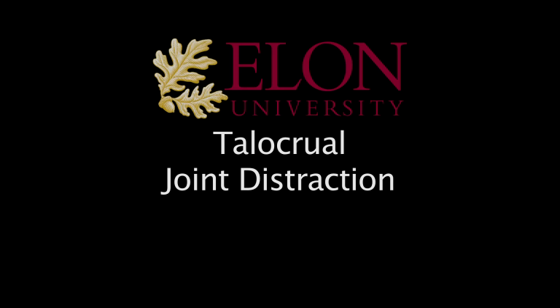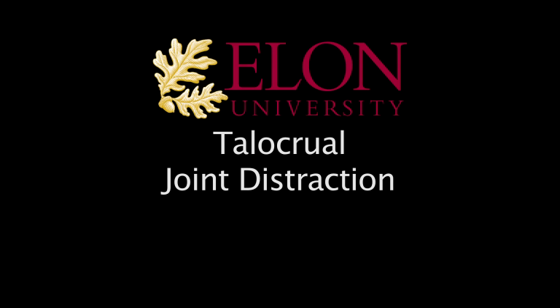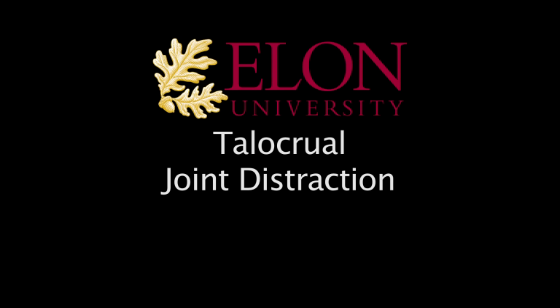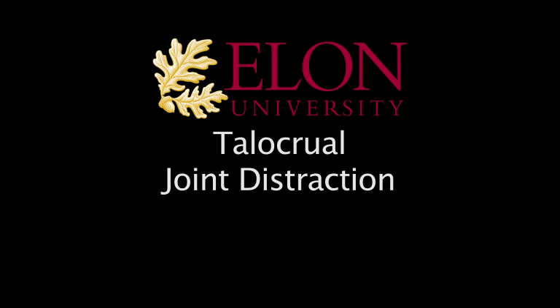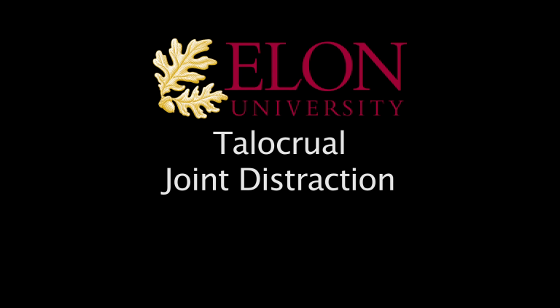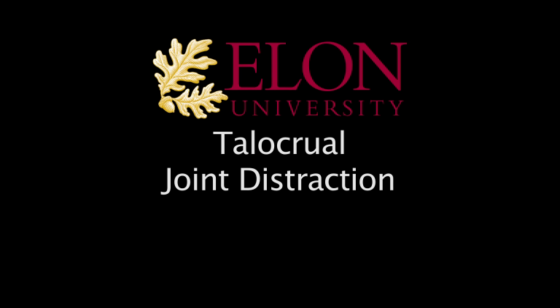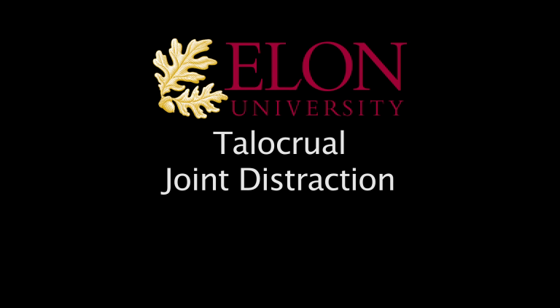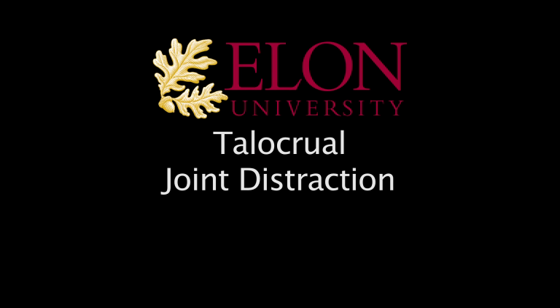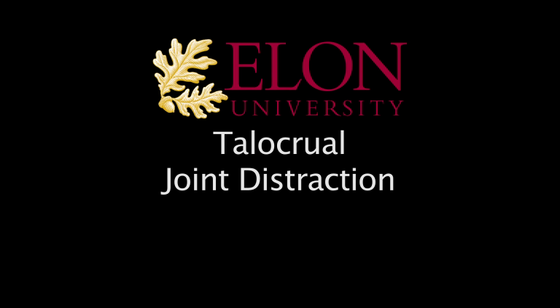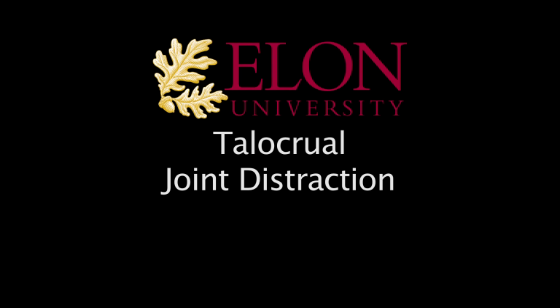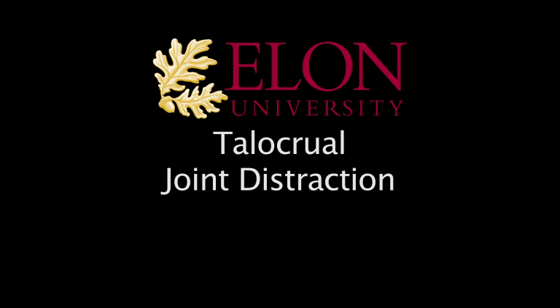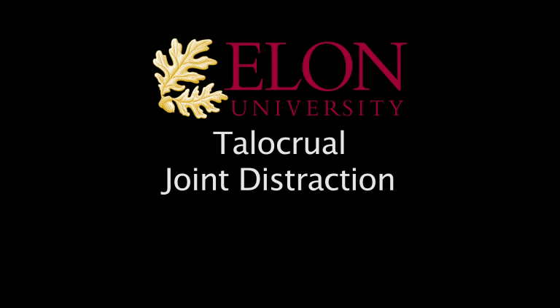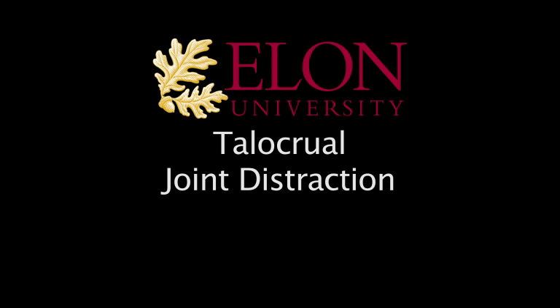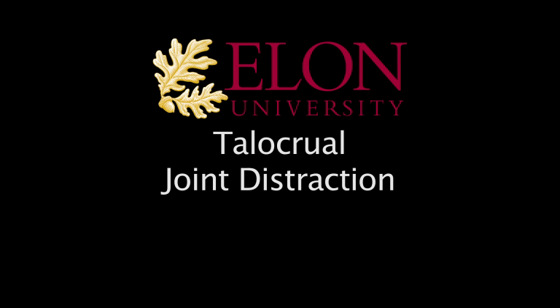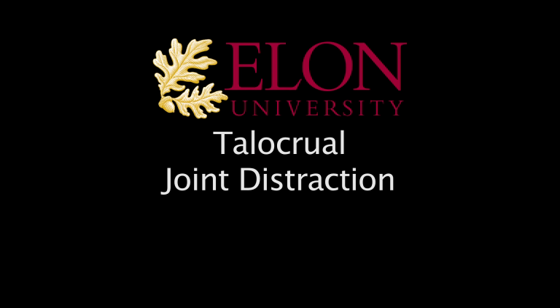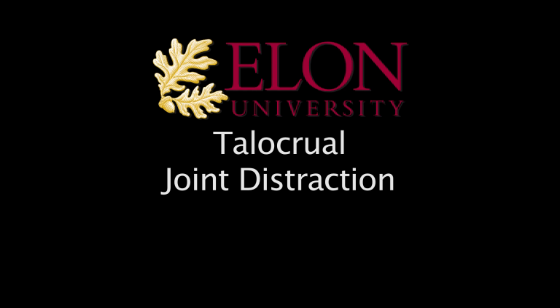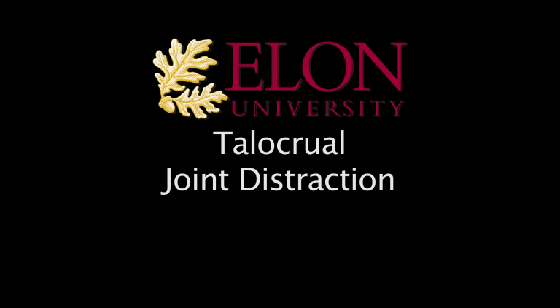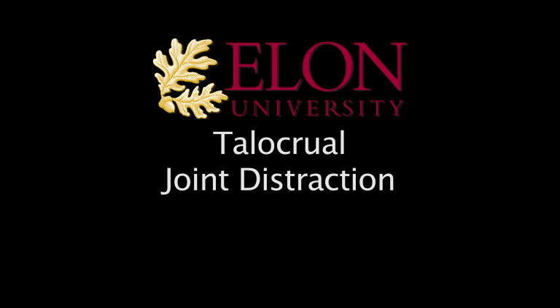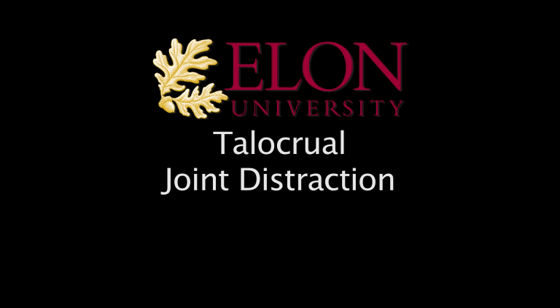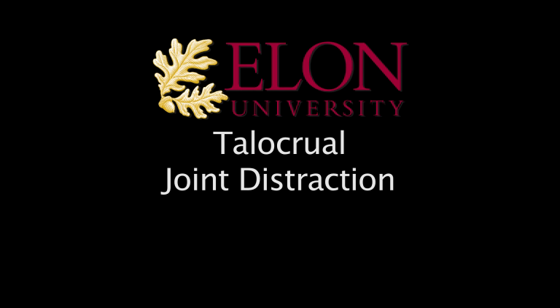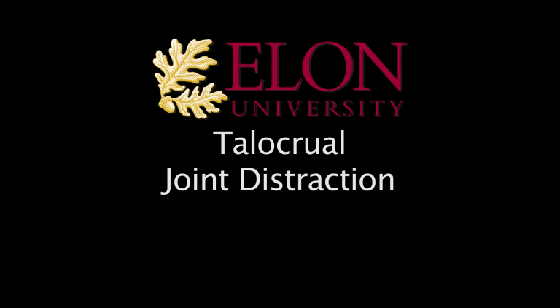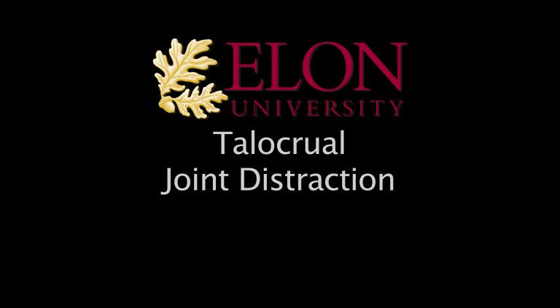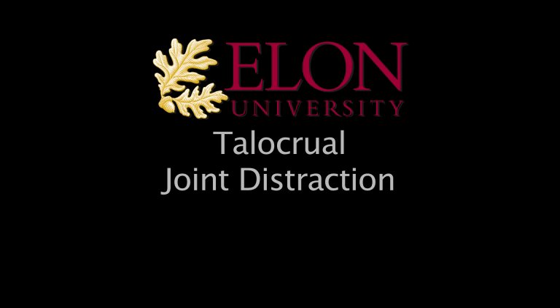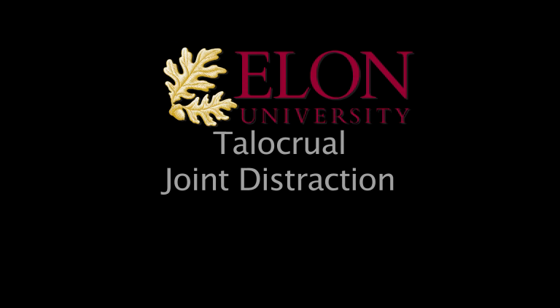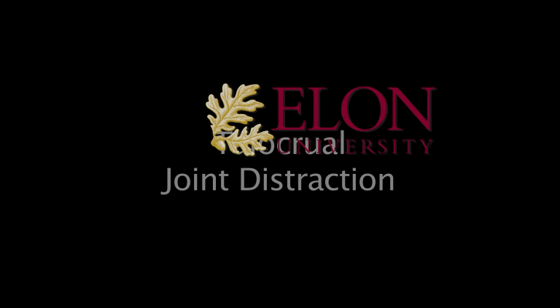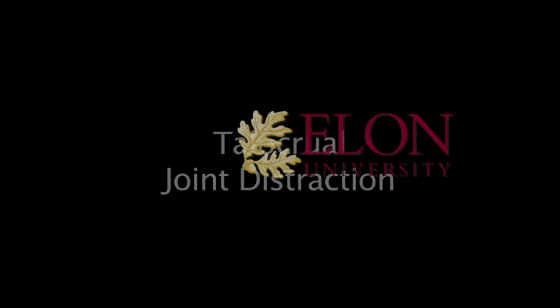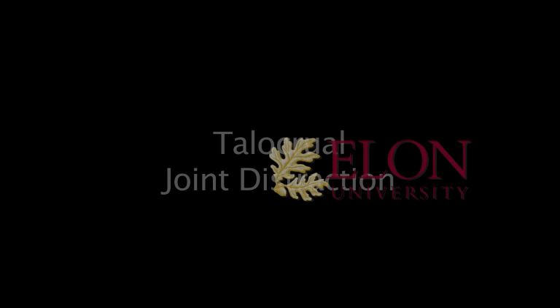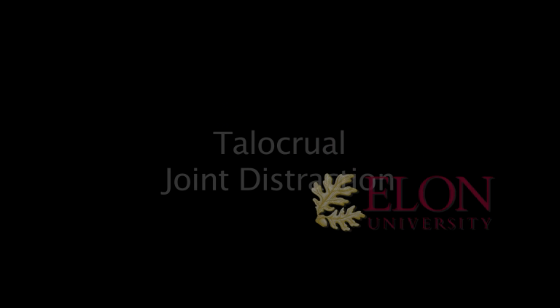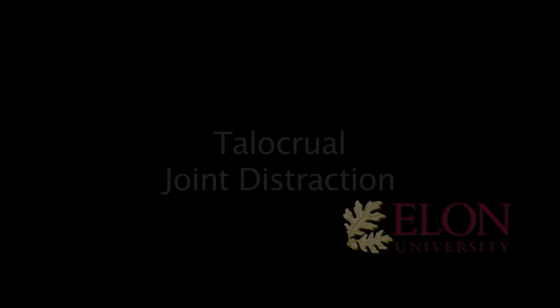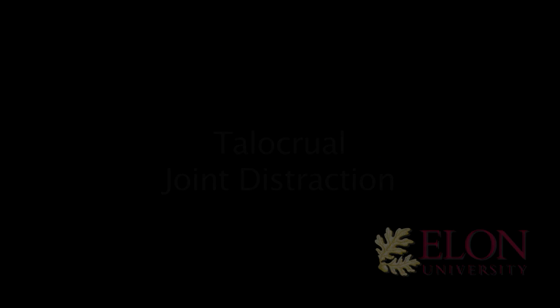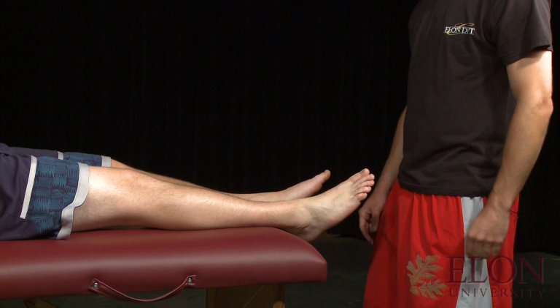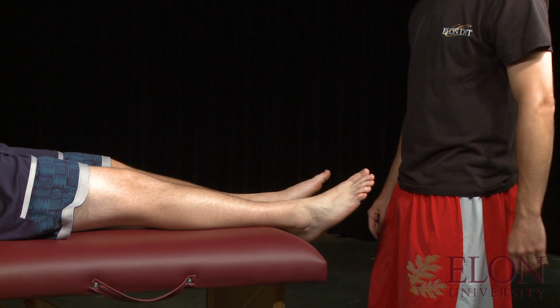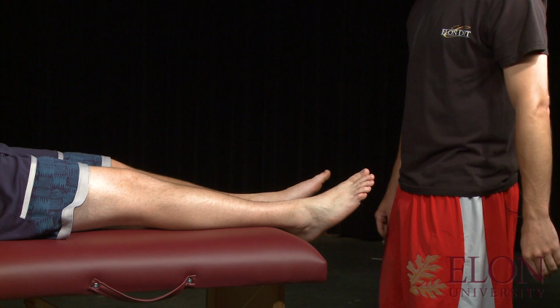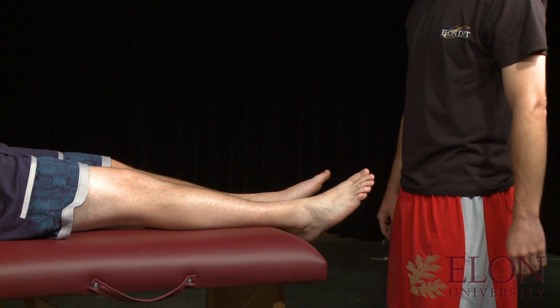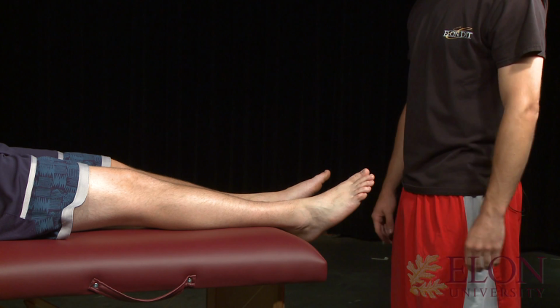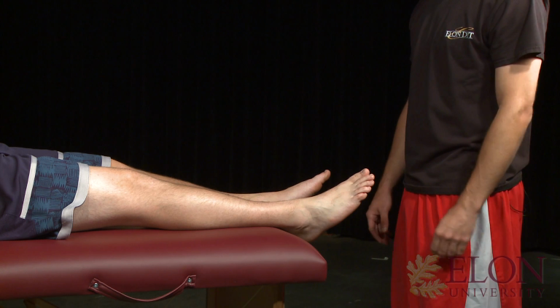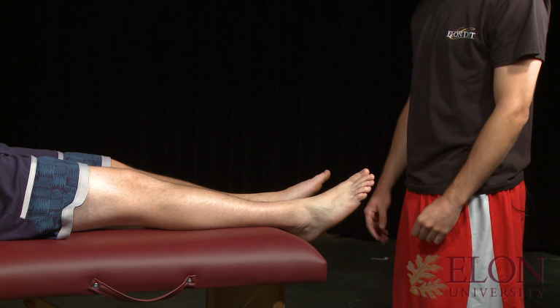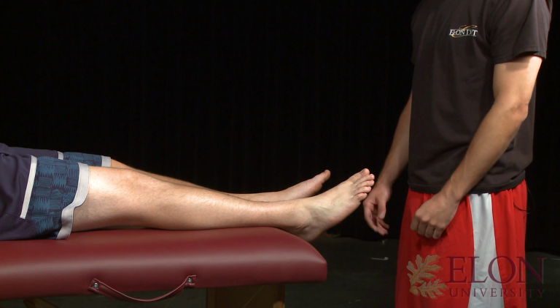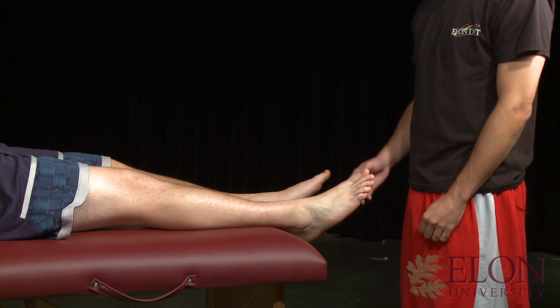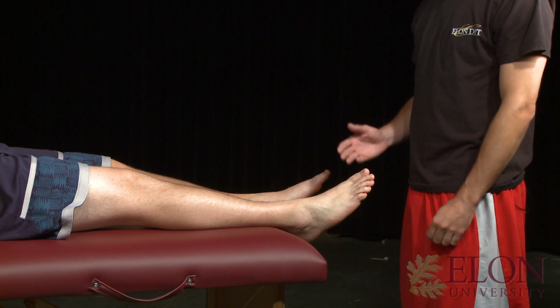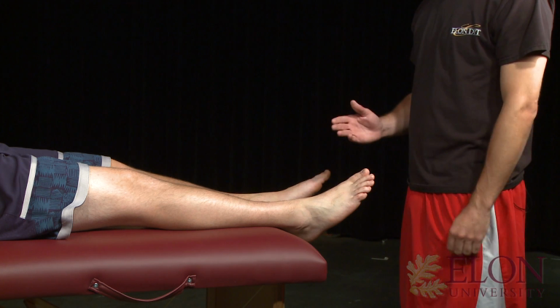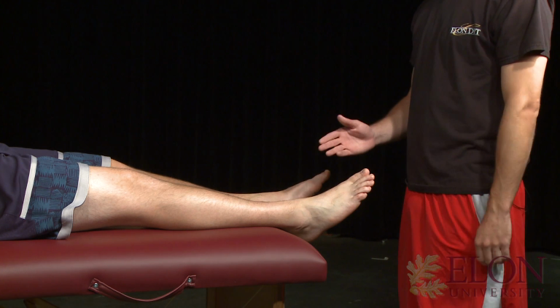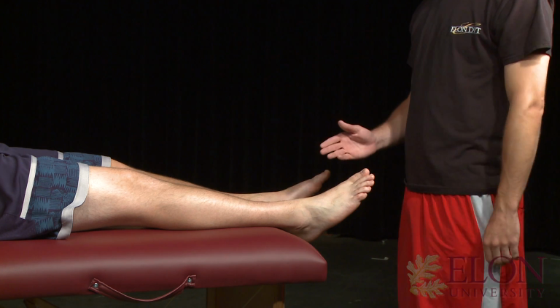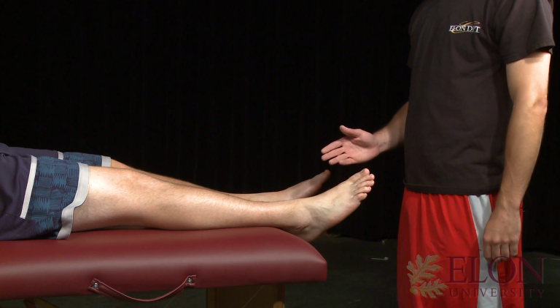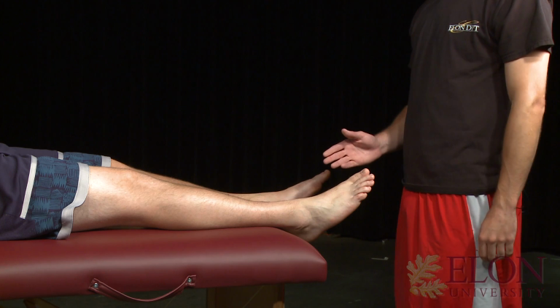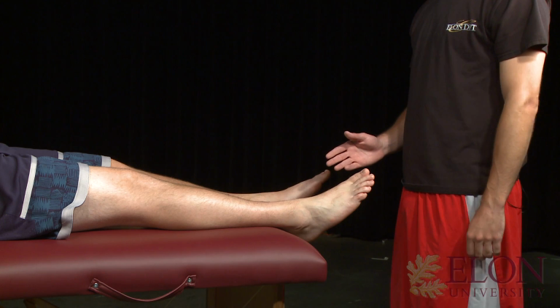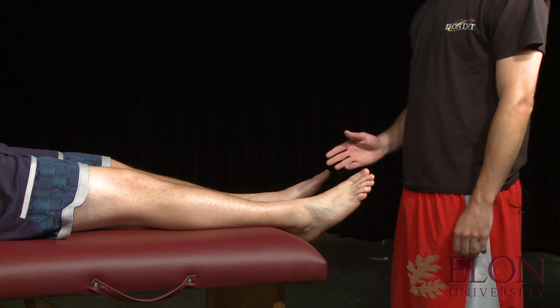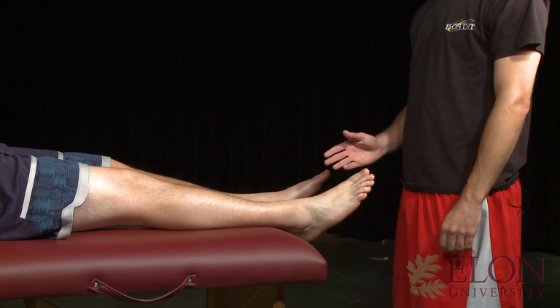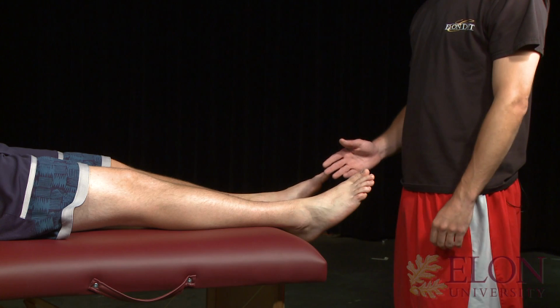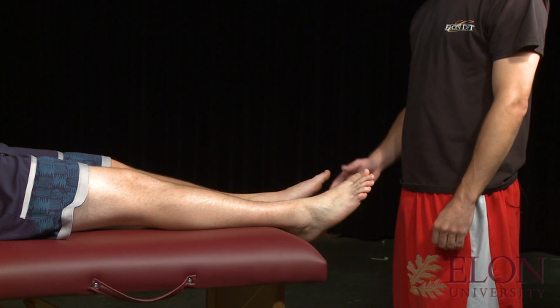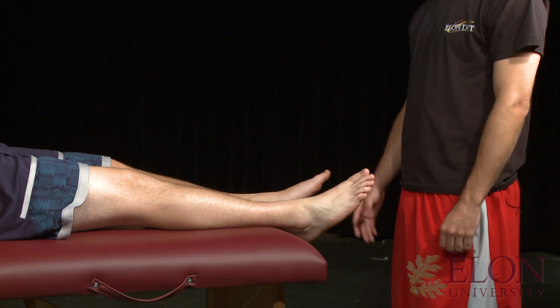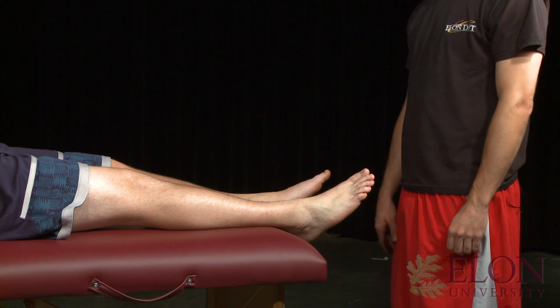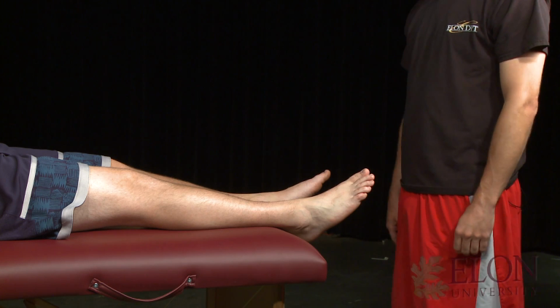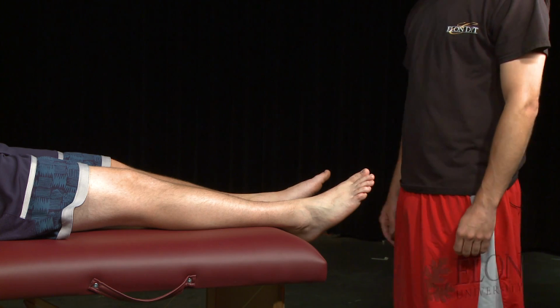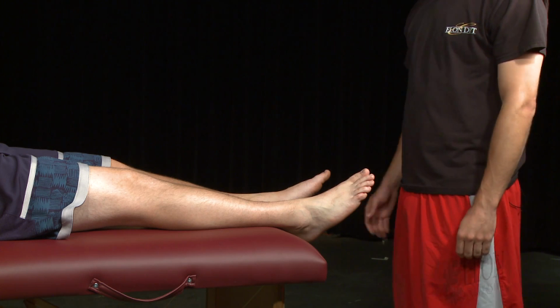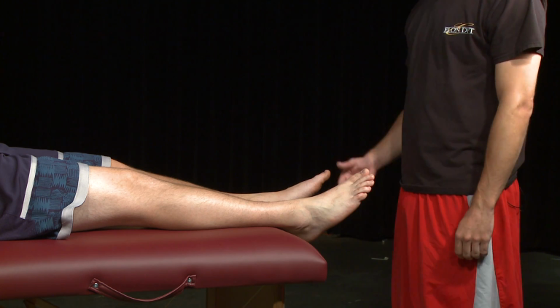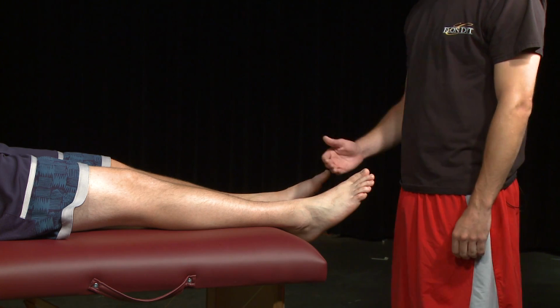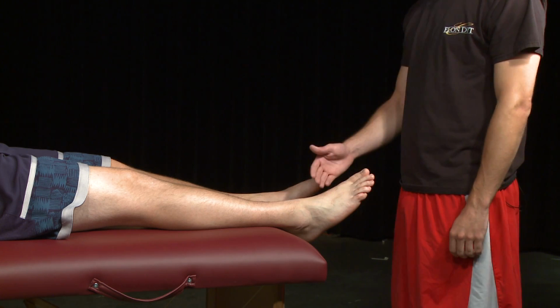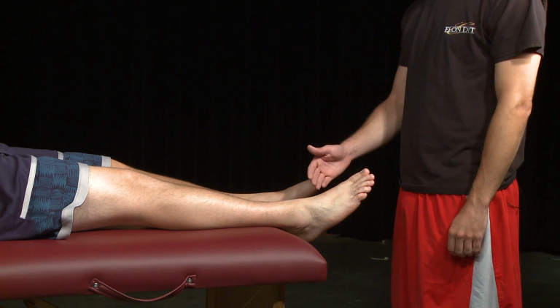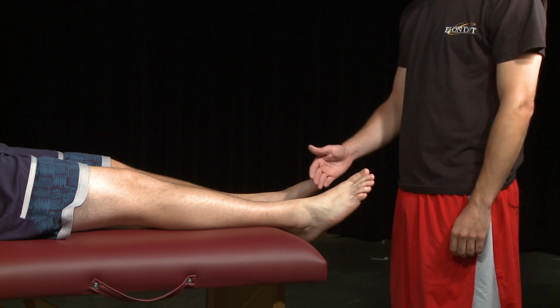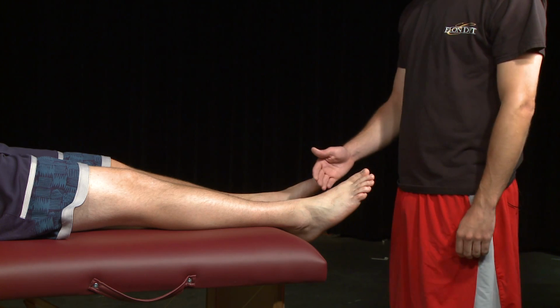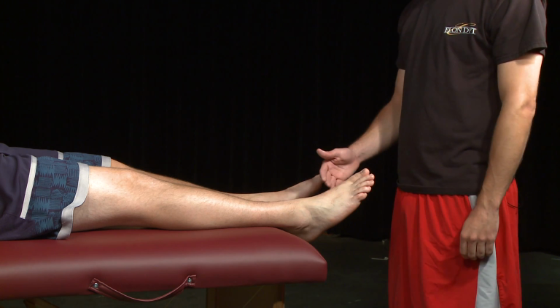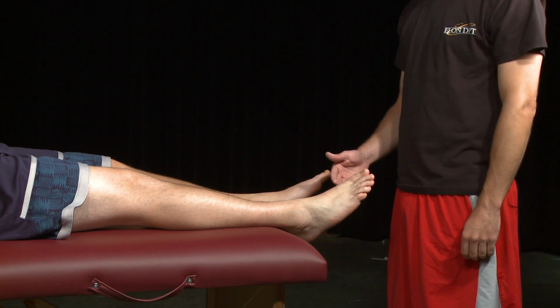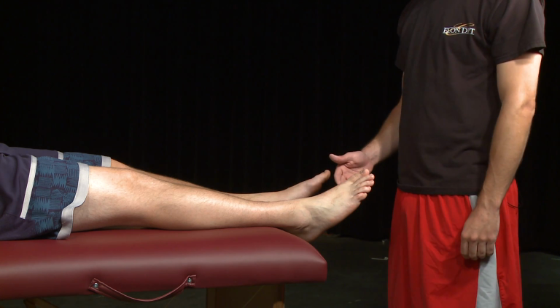Towel curl joint distraction. Patient is positioned in supine or long sitting with the distal portion of the leg hanging off the edge of the table.